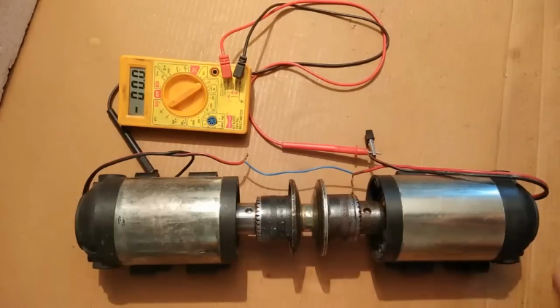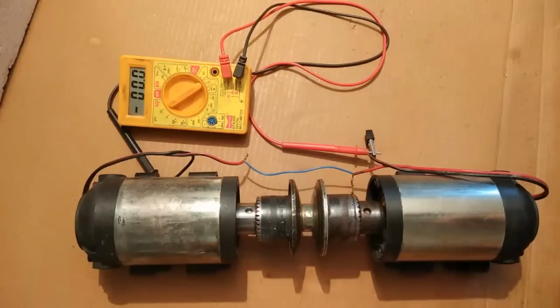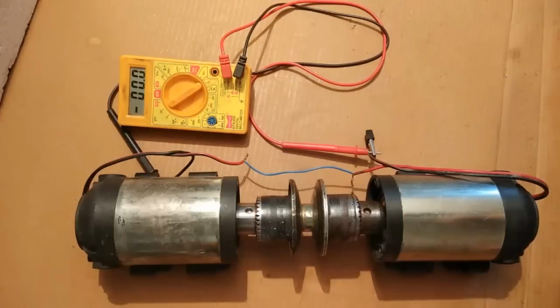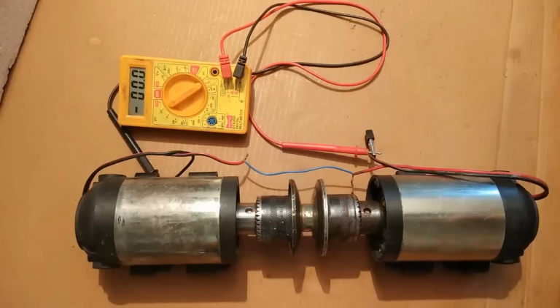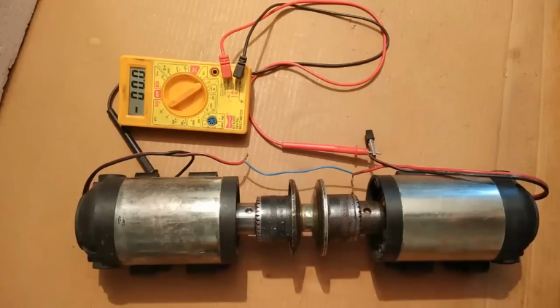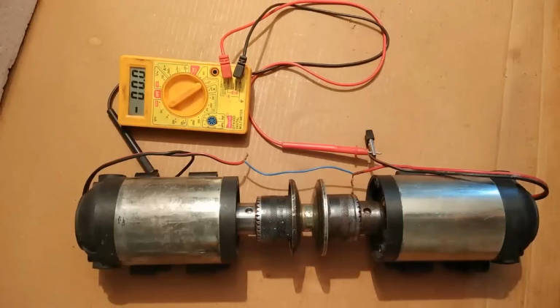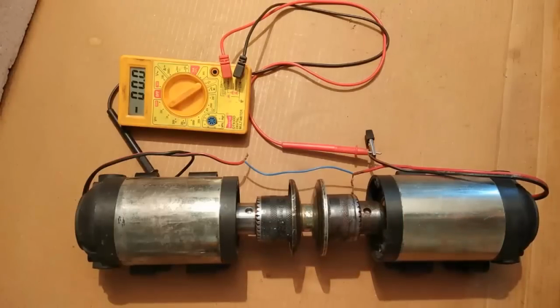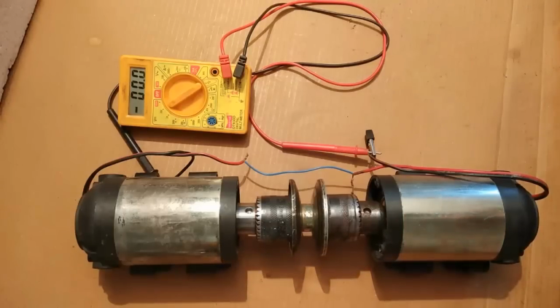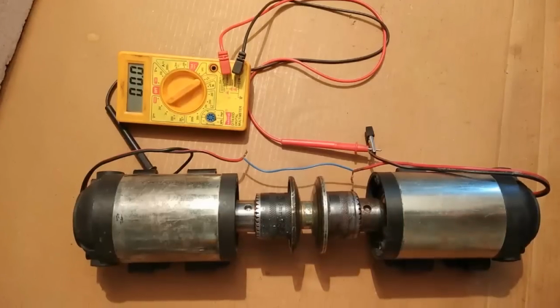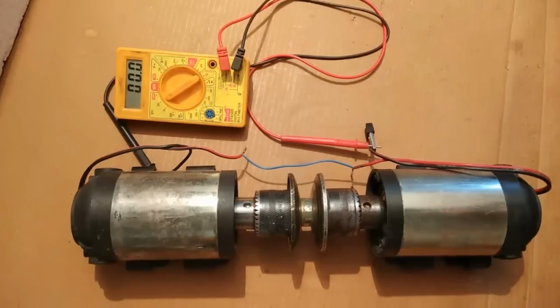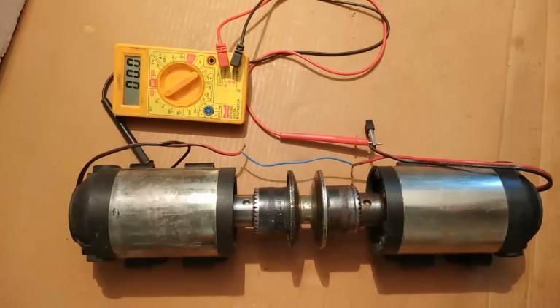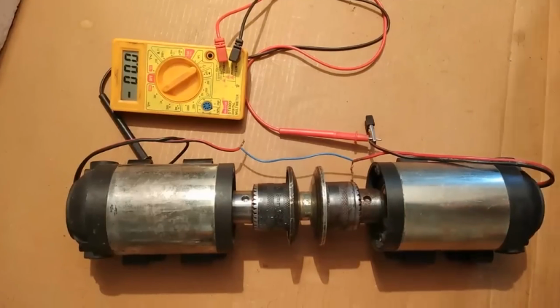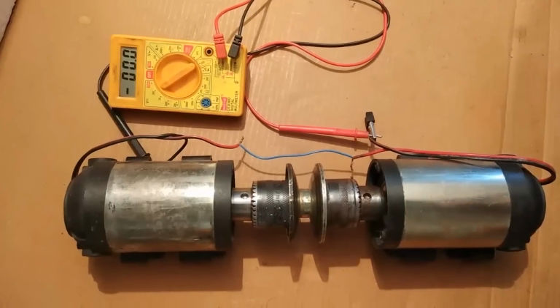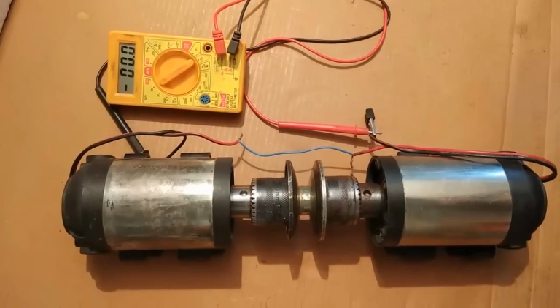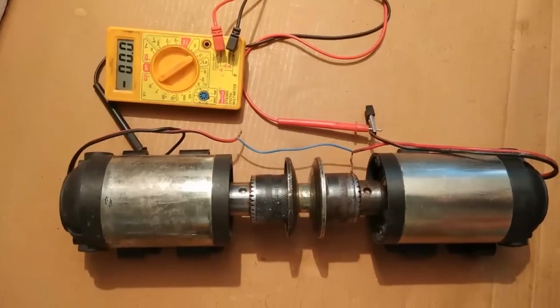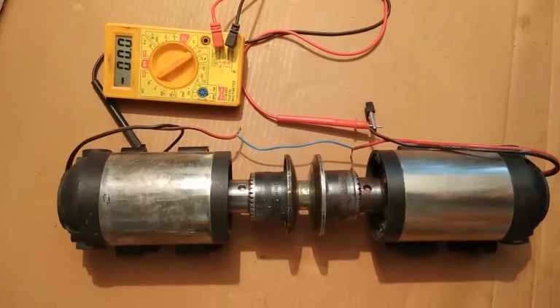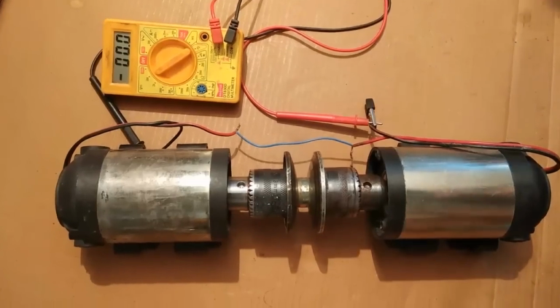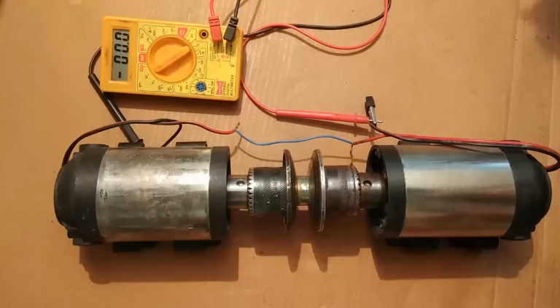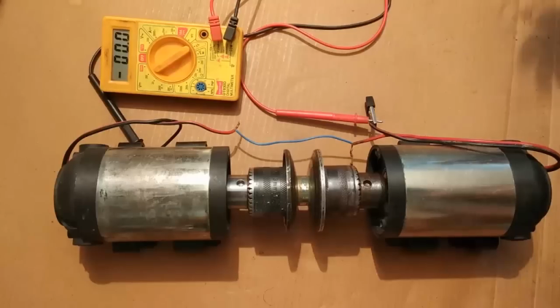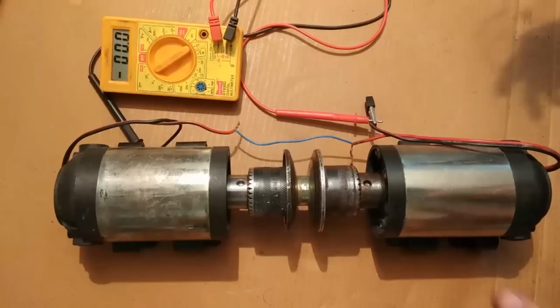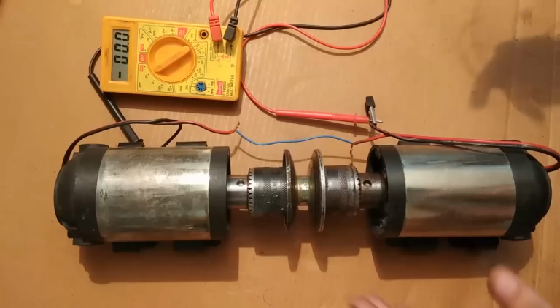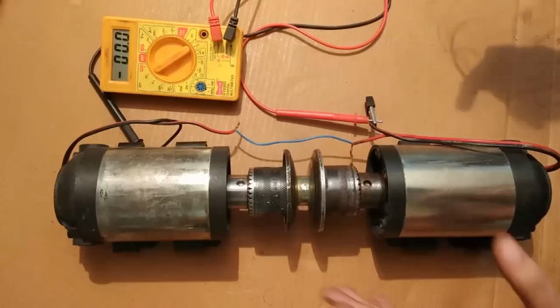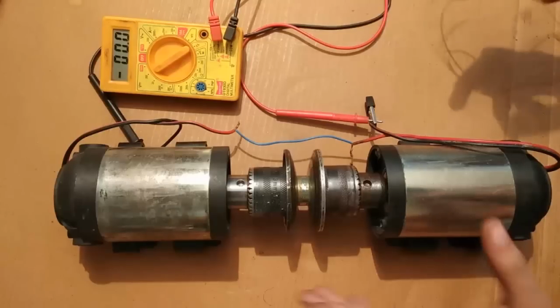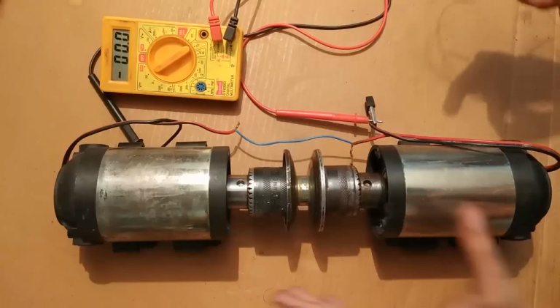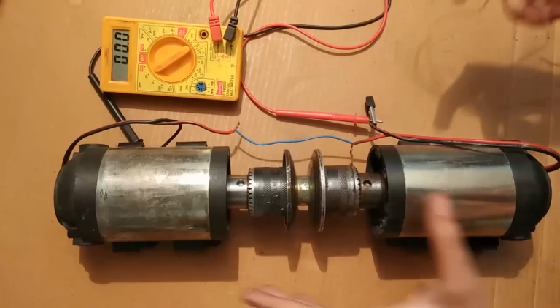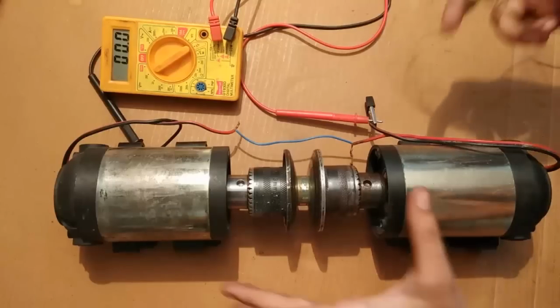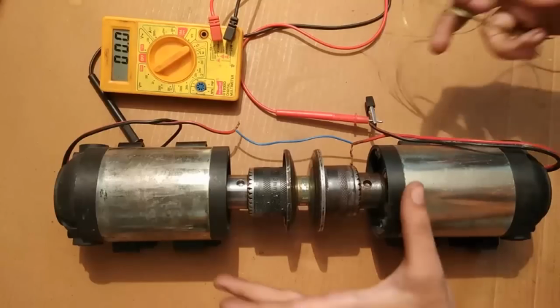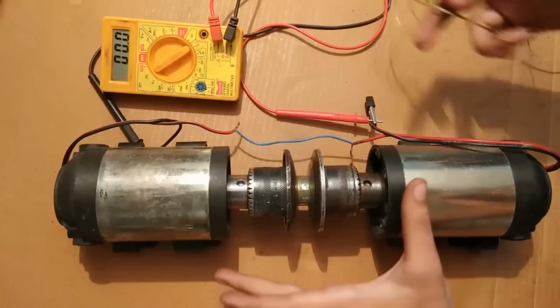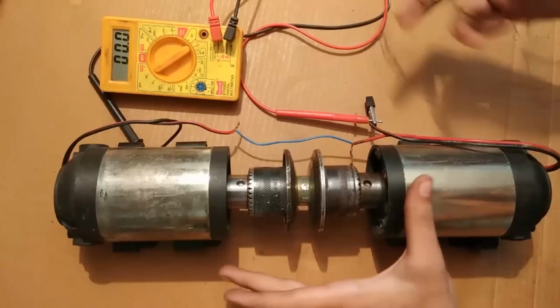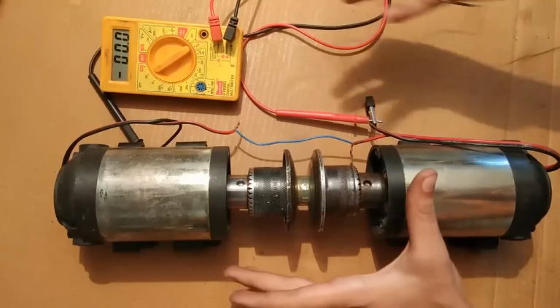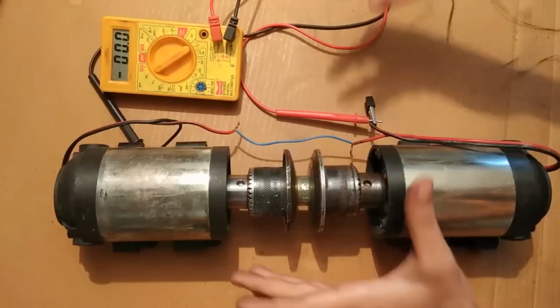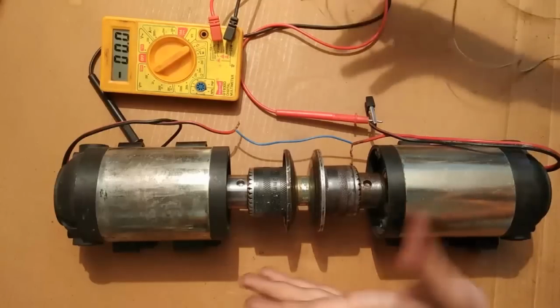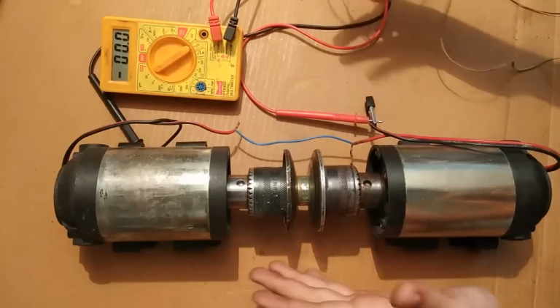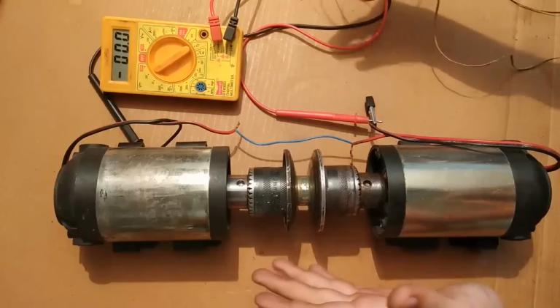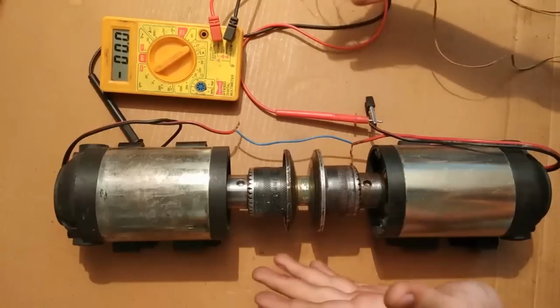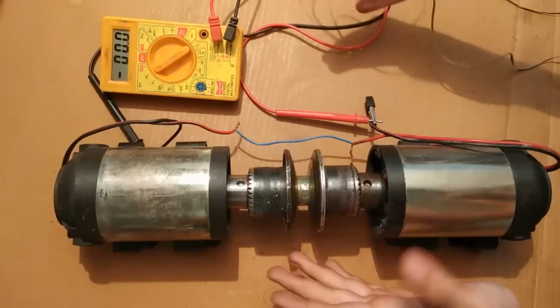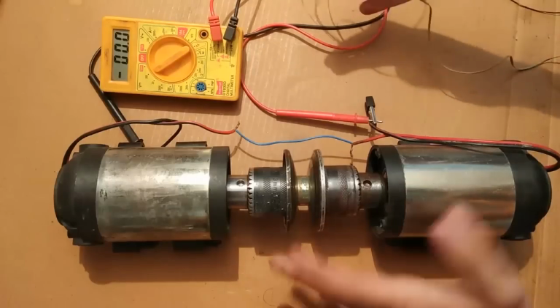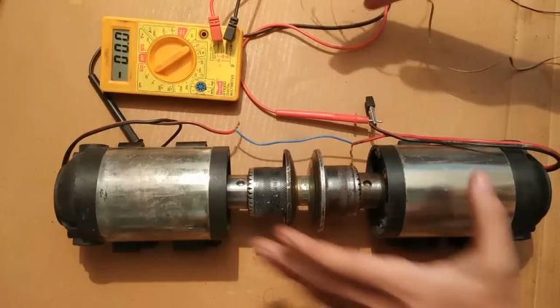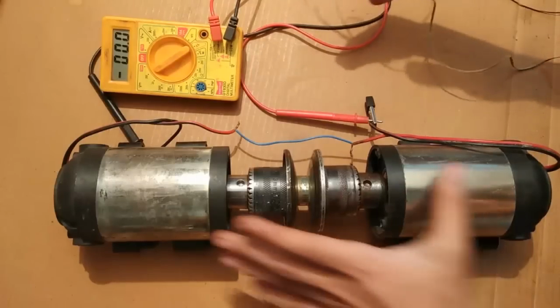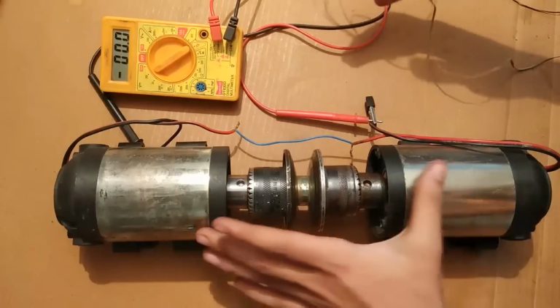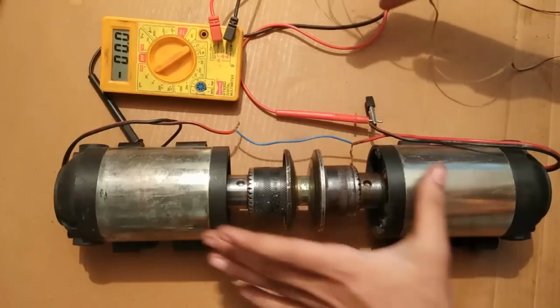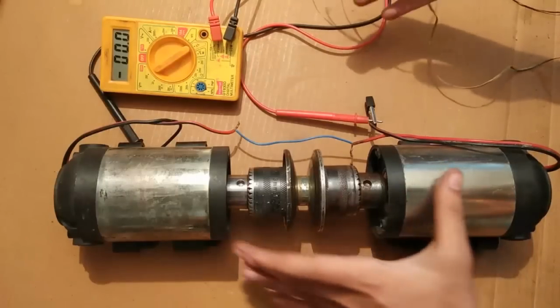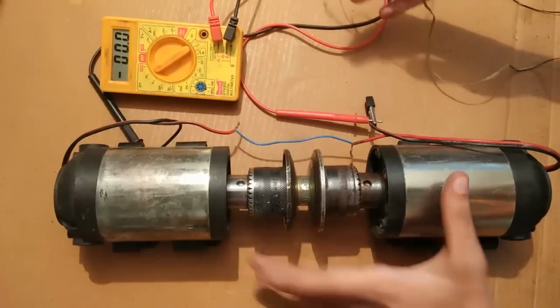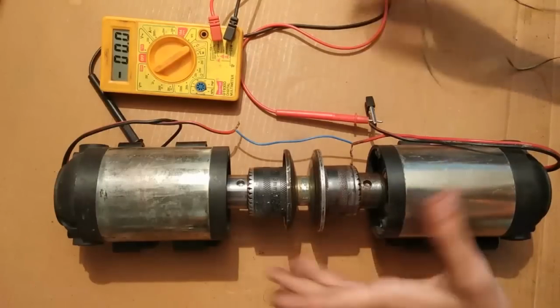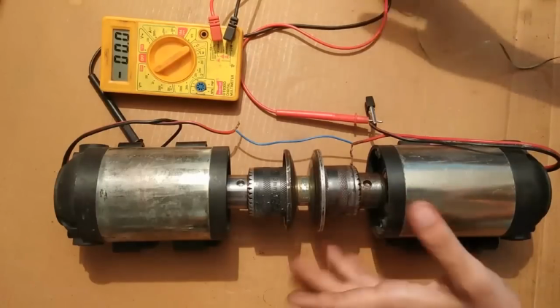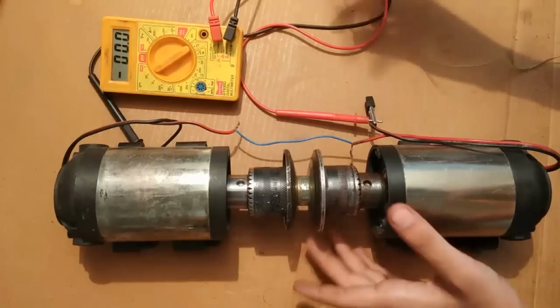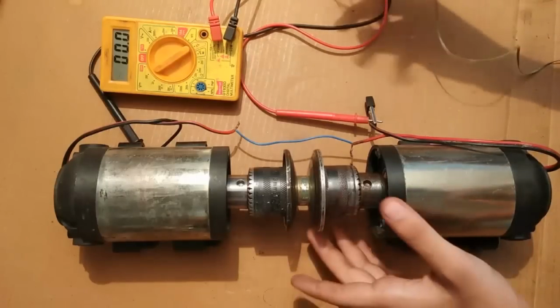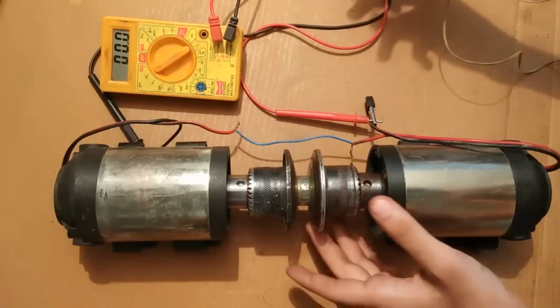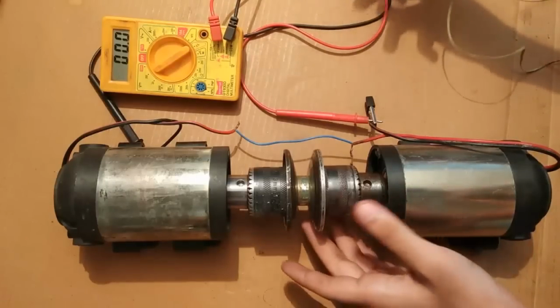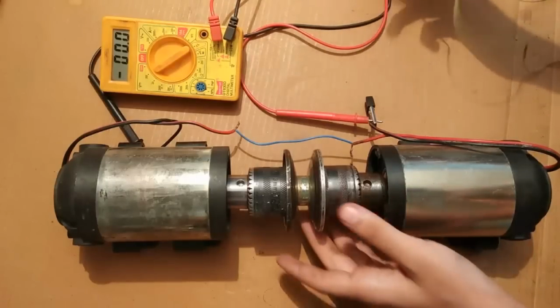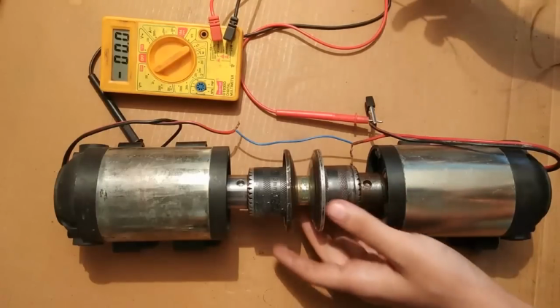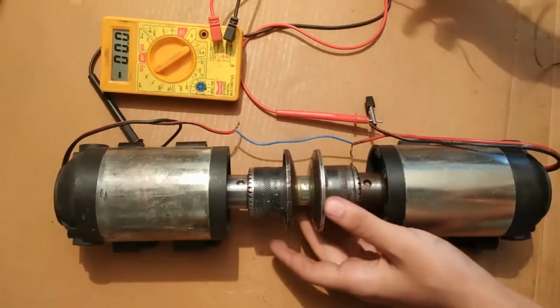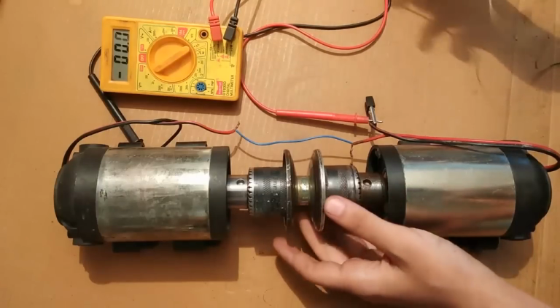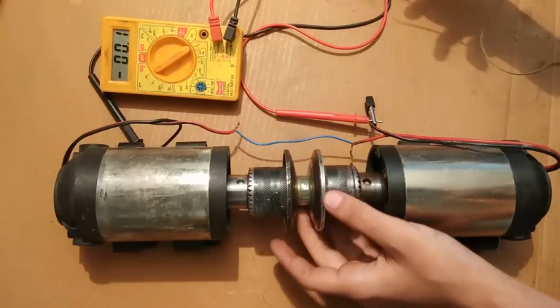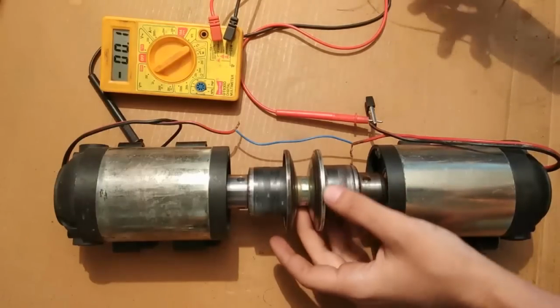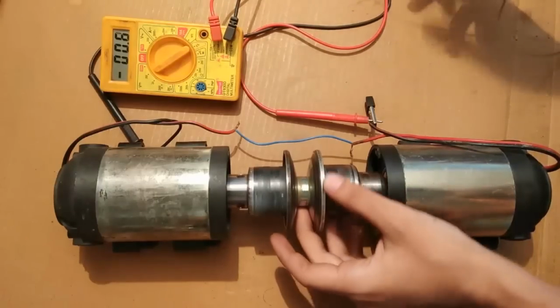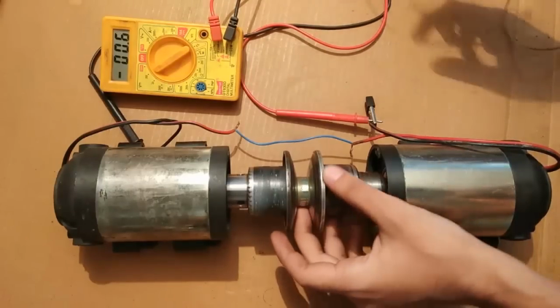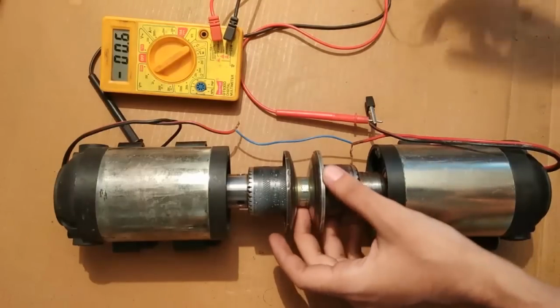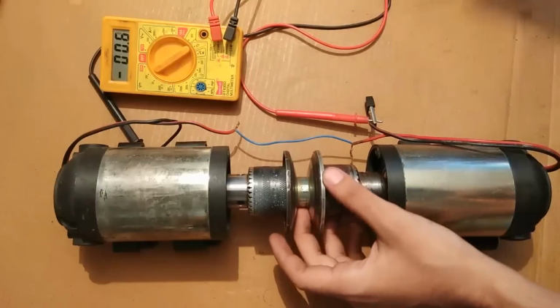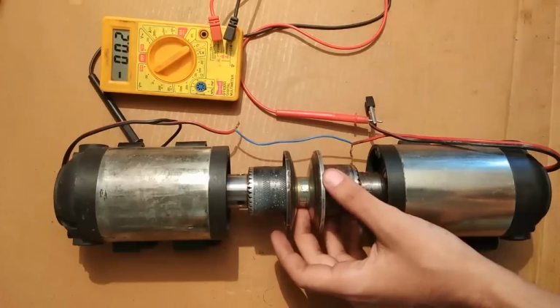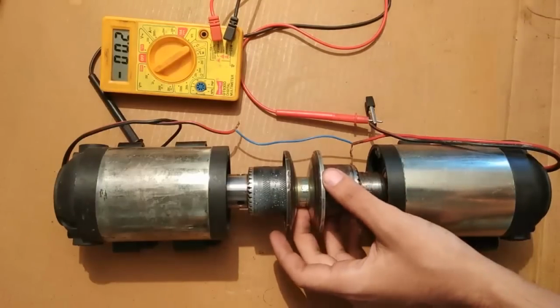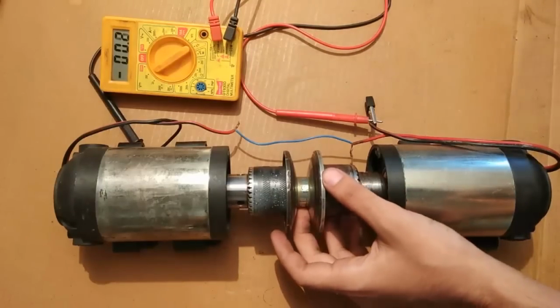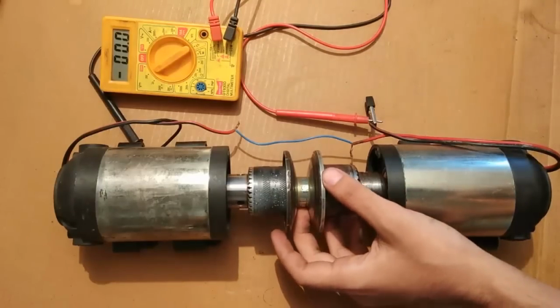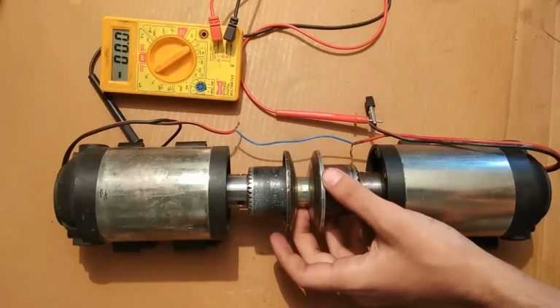Imagine what we can get if we couple 3 or 4 similar generators together with the help of a pulley and belt system.